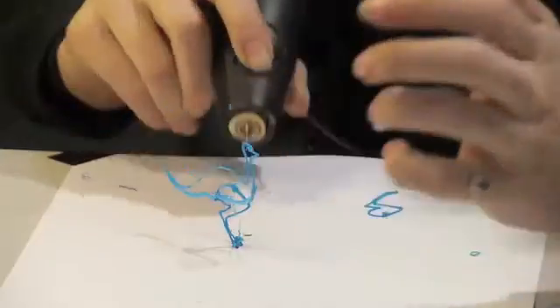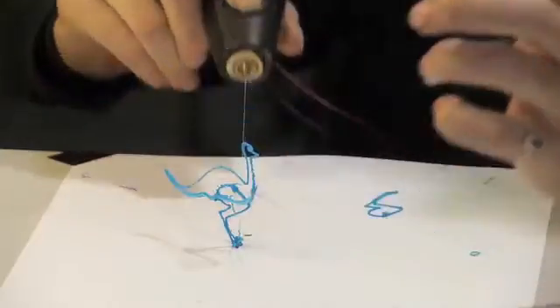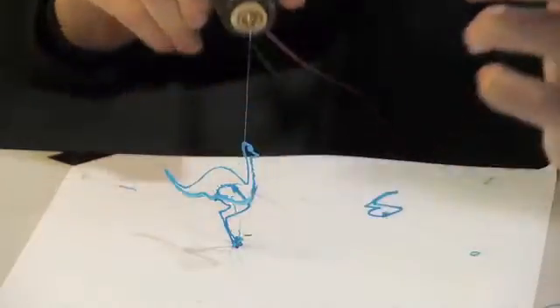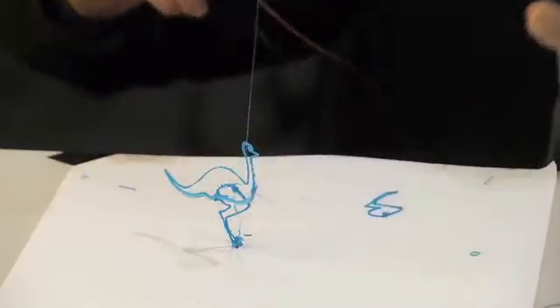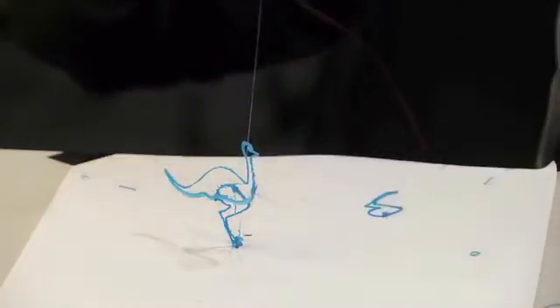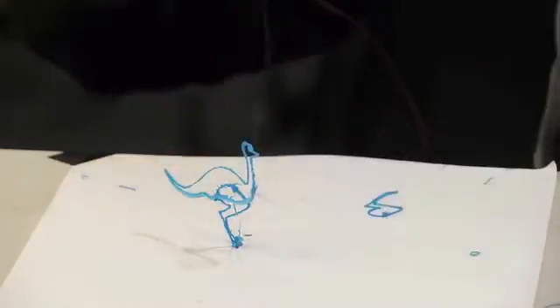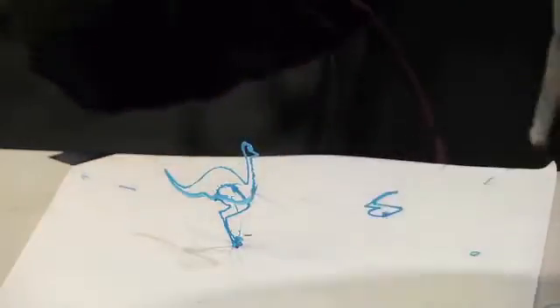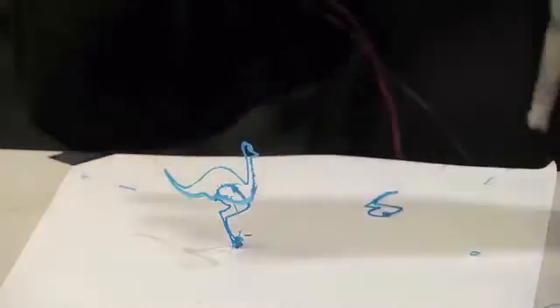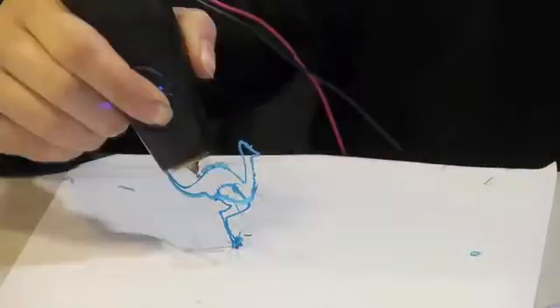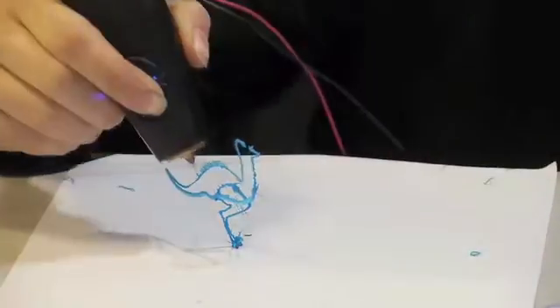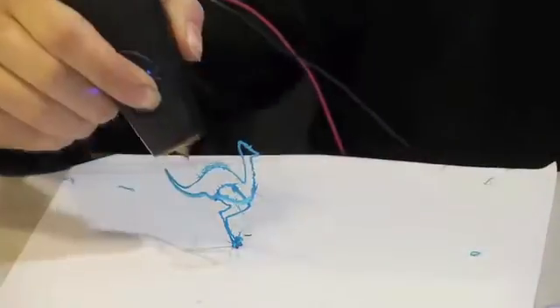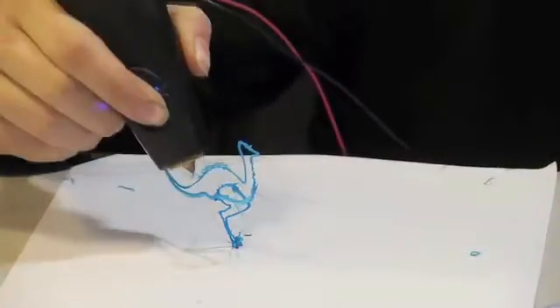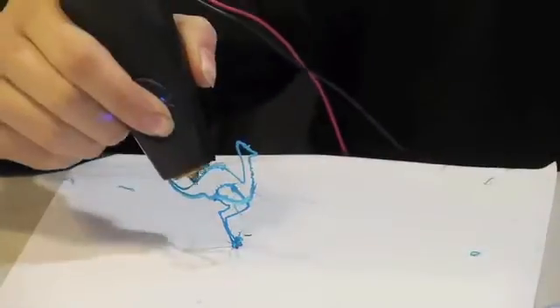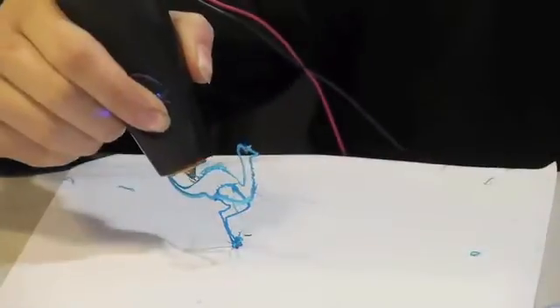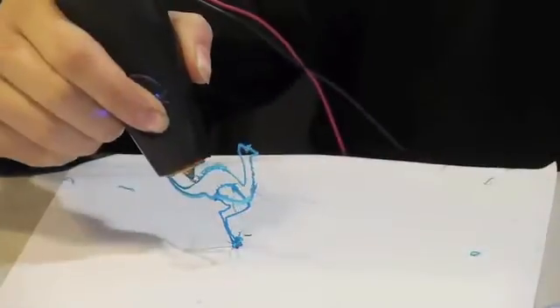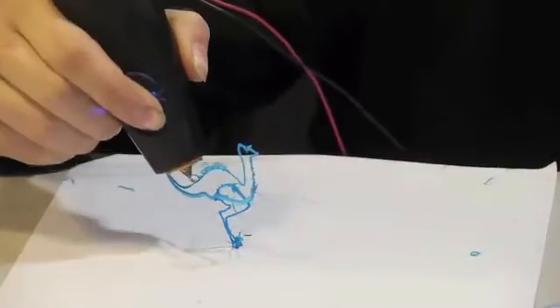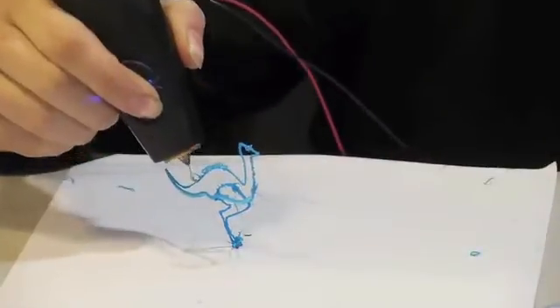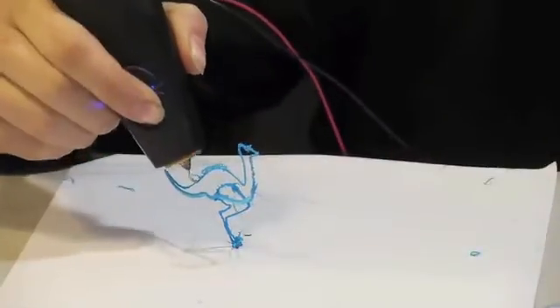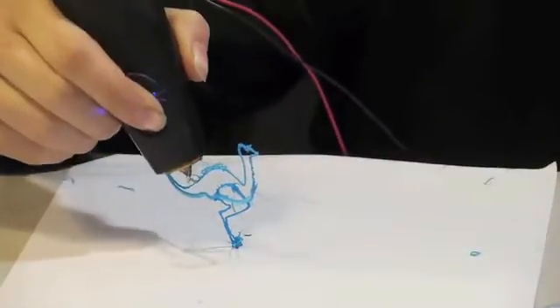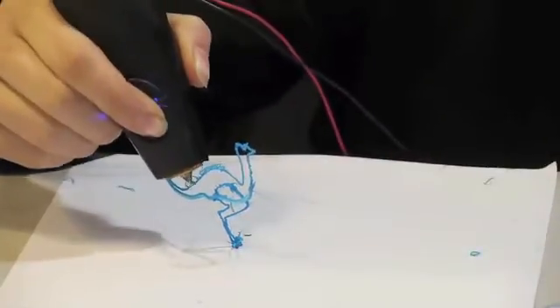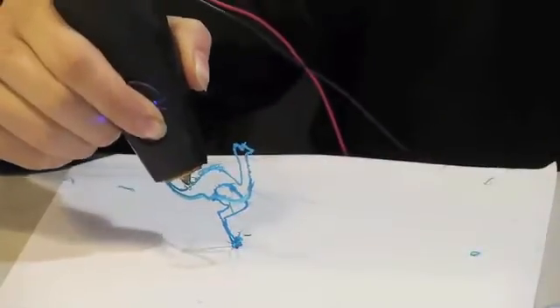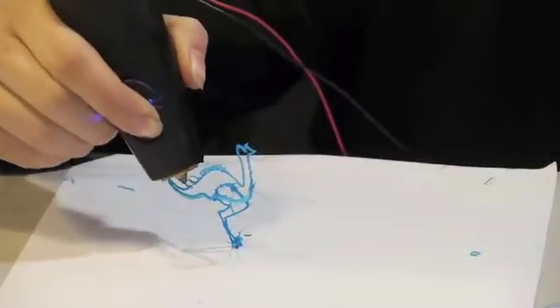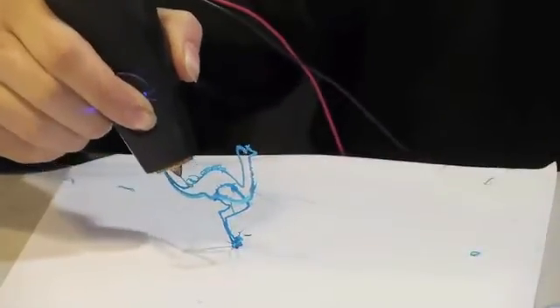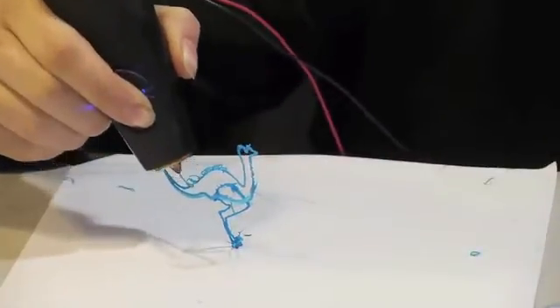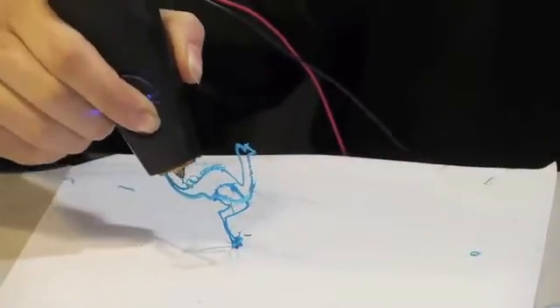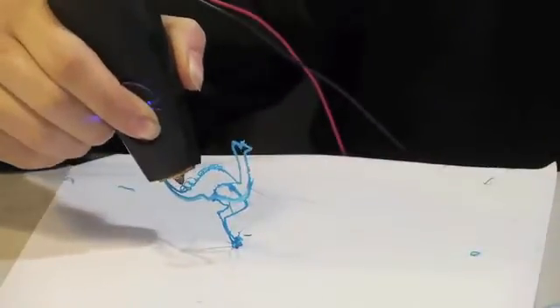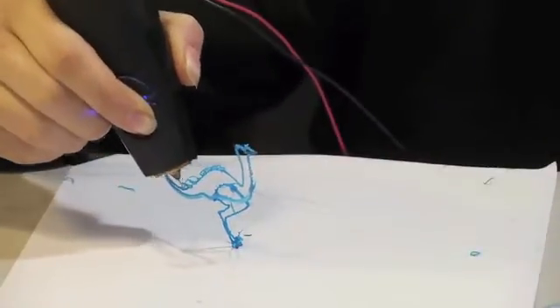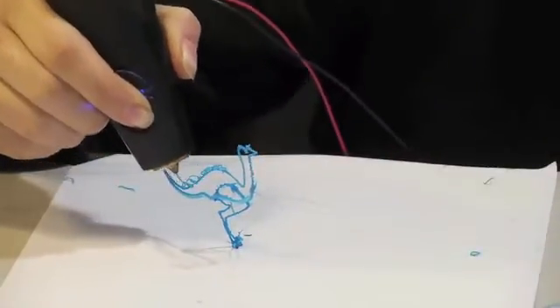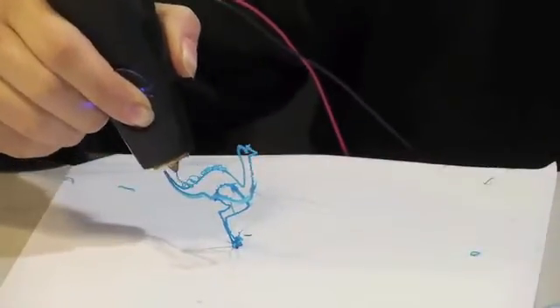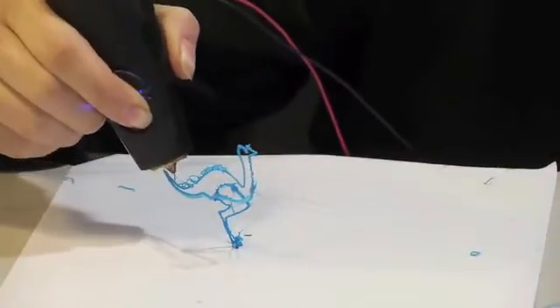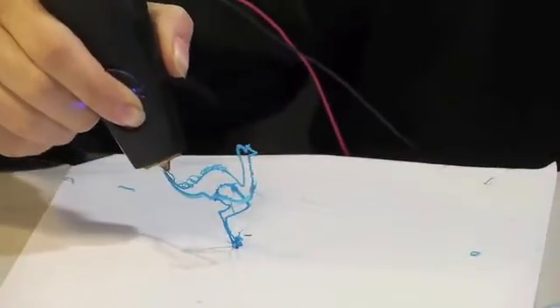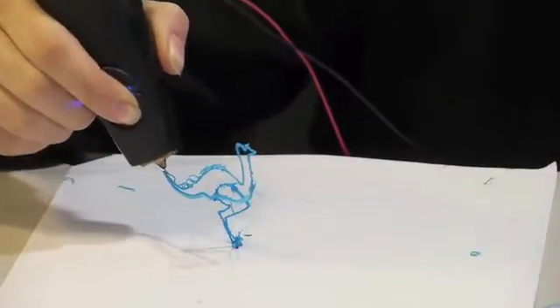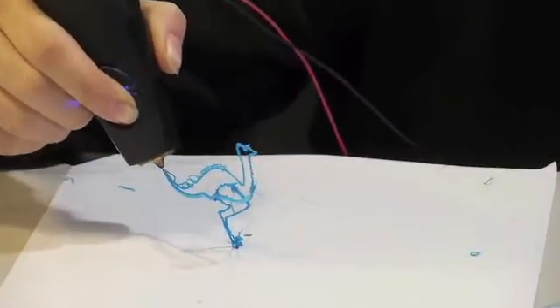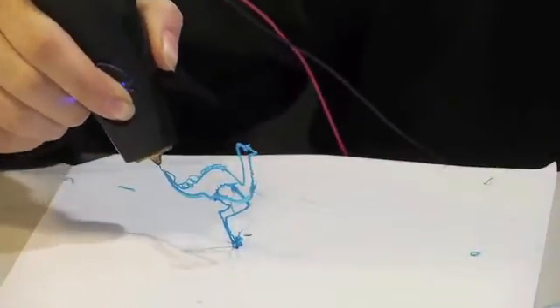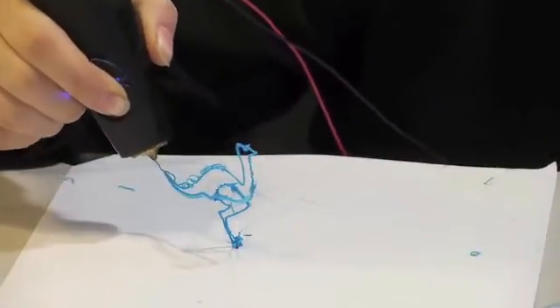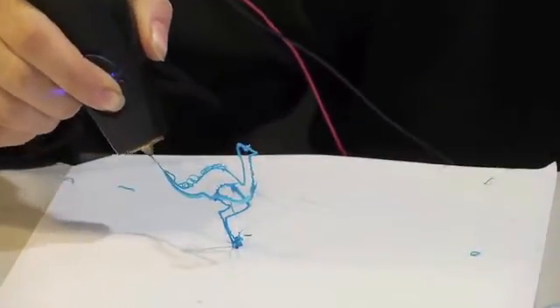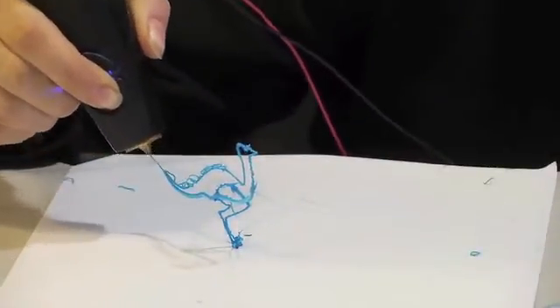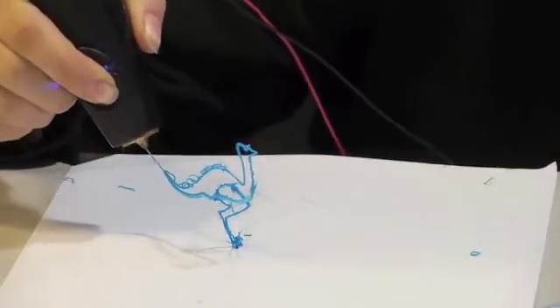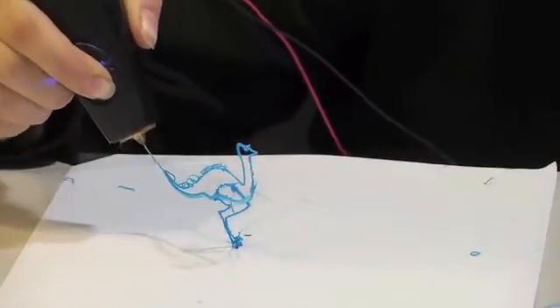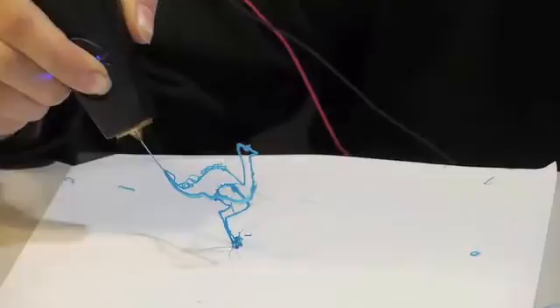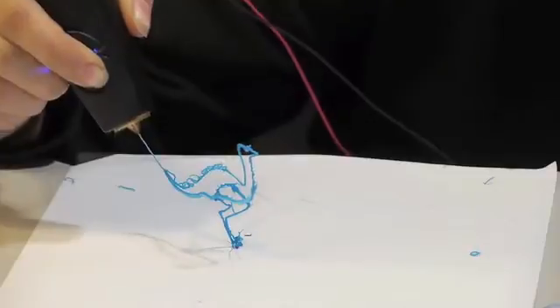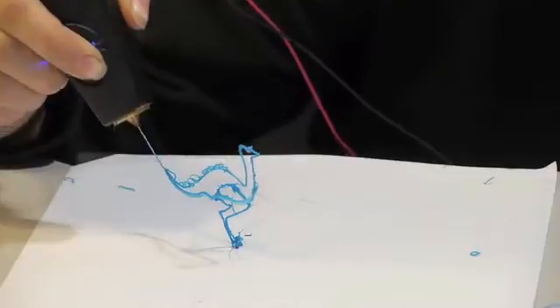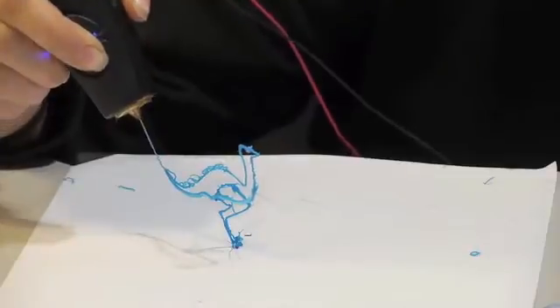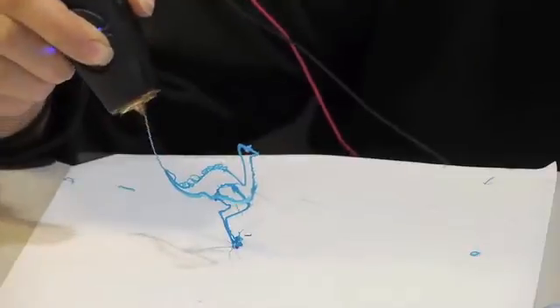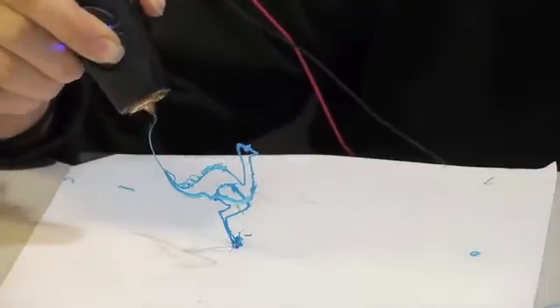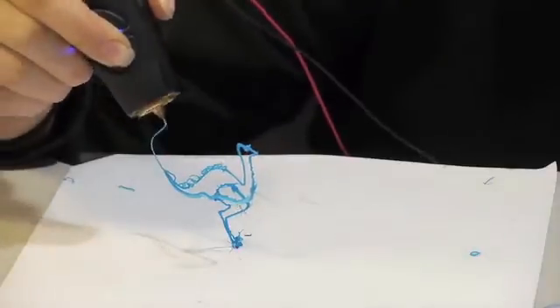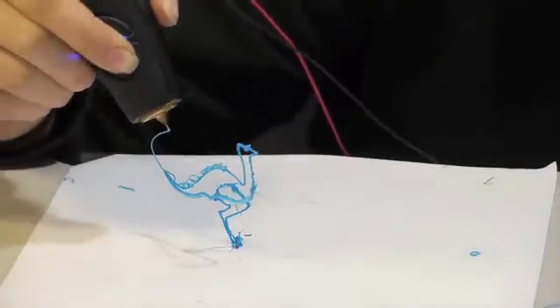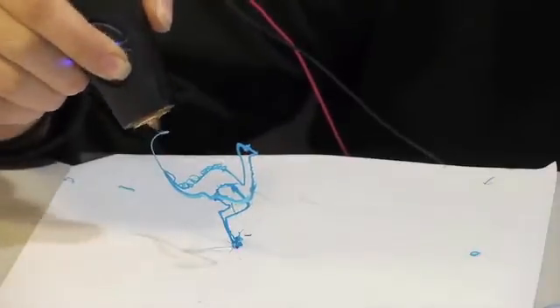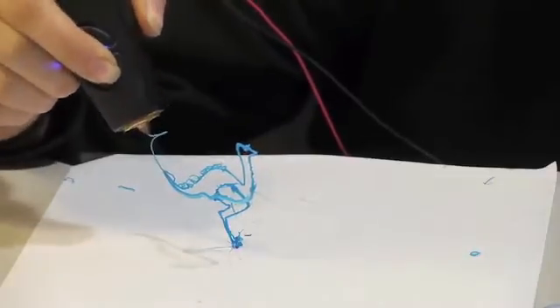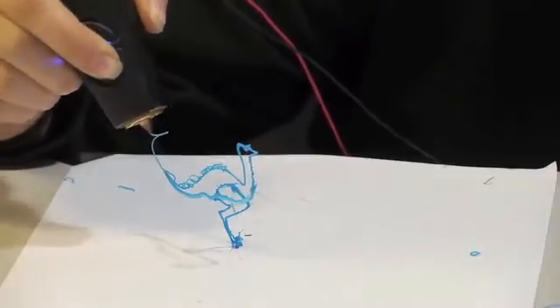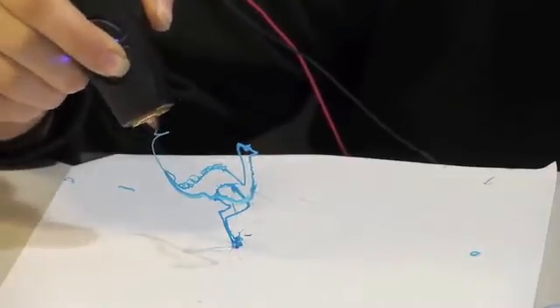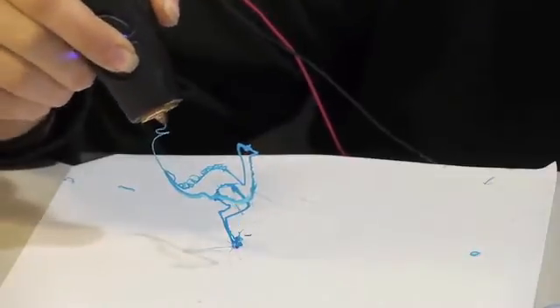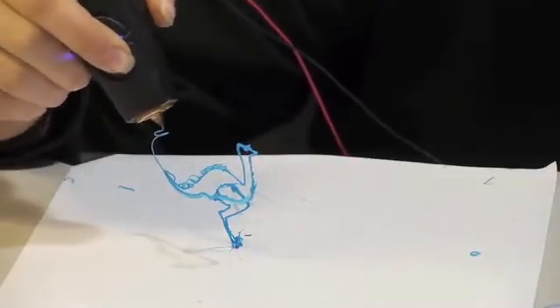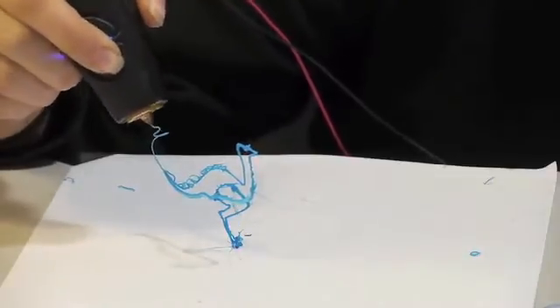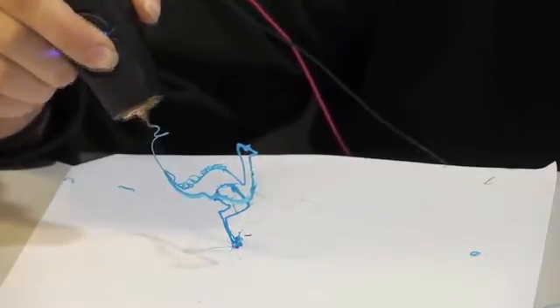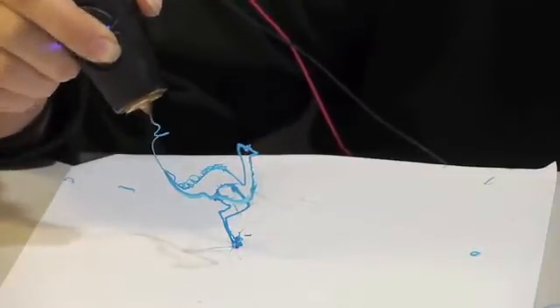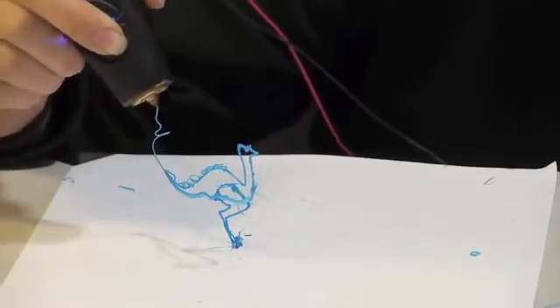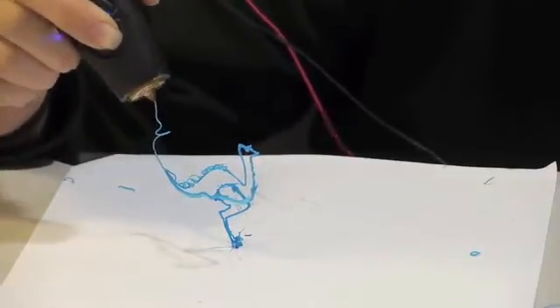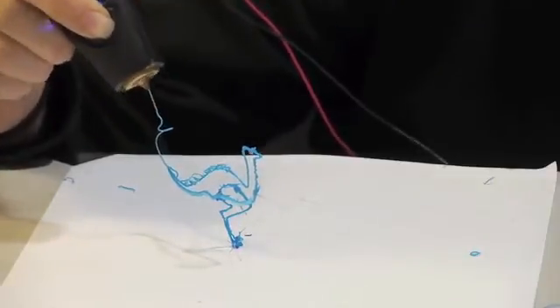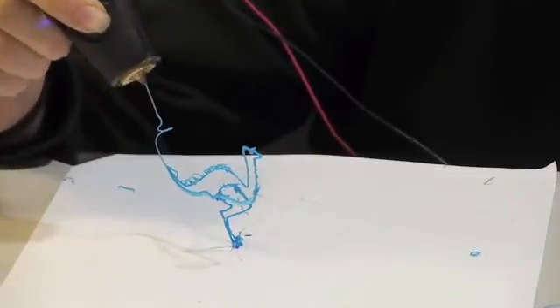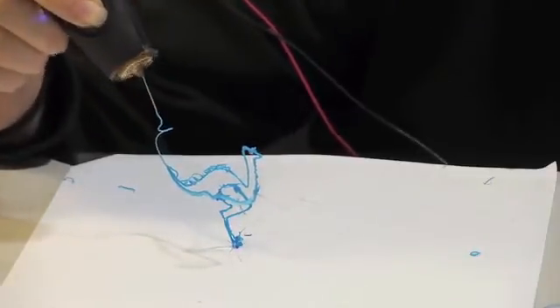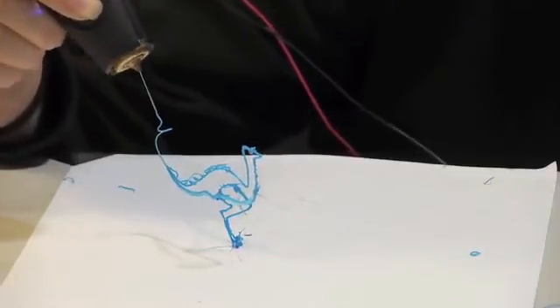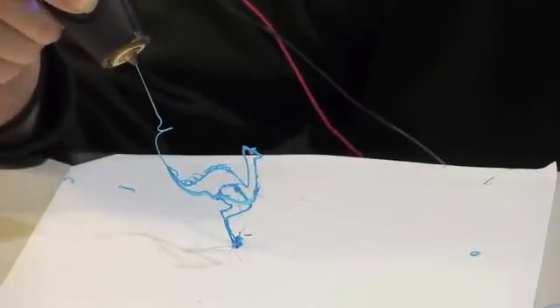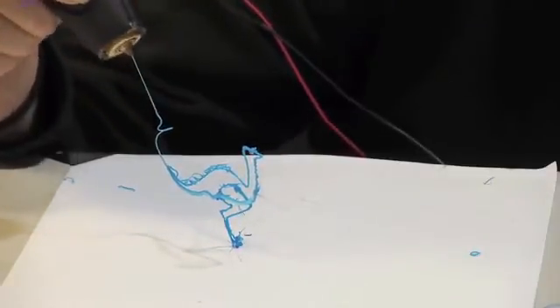We're making 3D creation accessible to everyone. A 3Doodler is the most affordable way to 3D print.